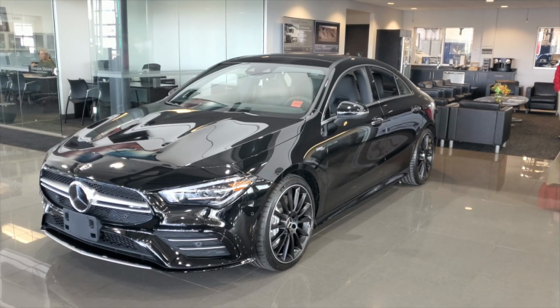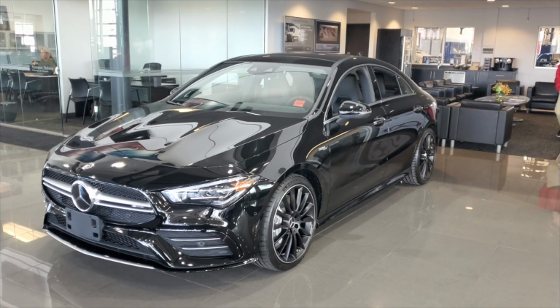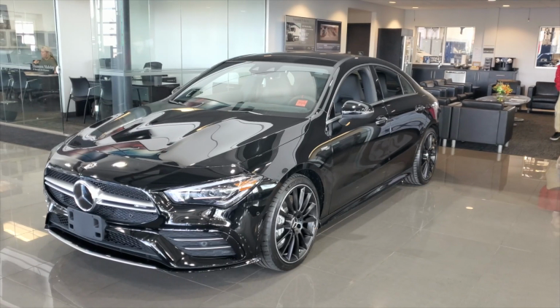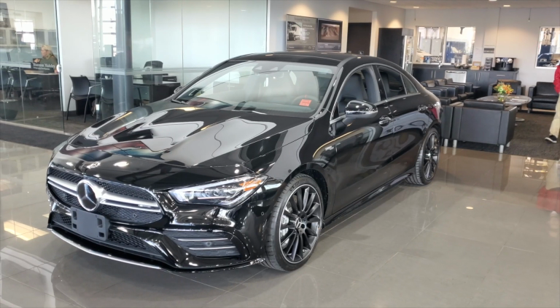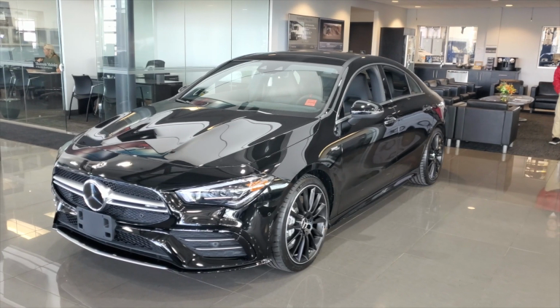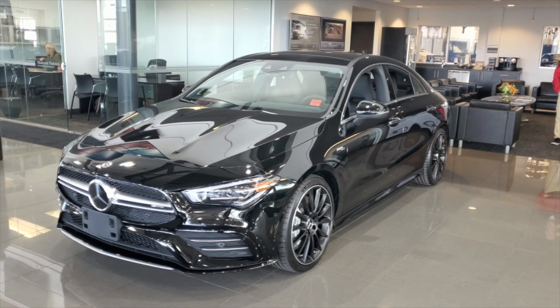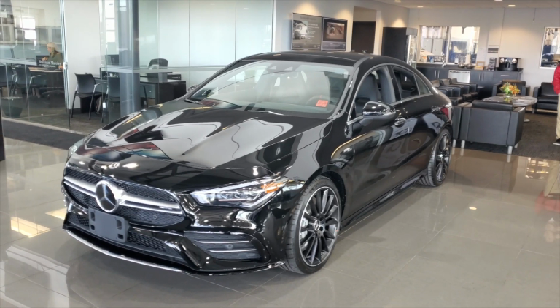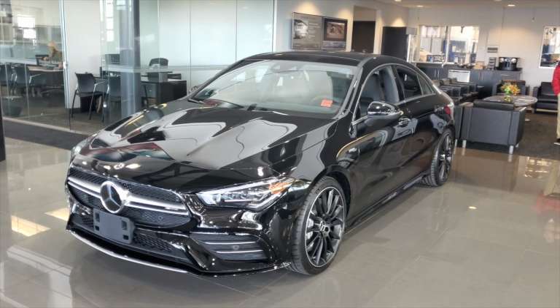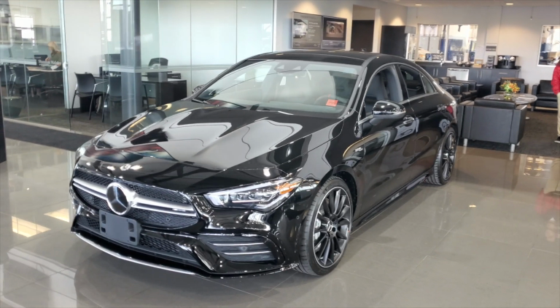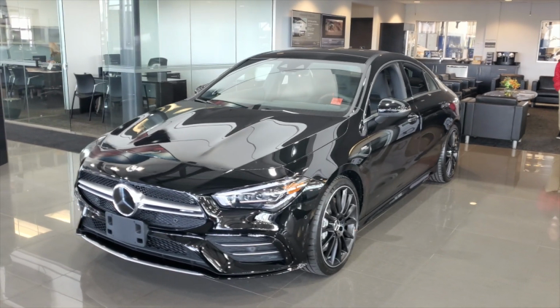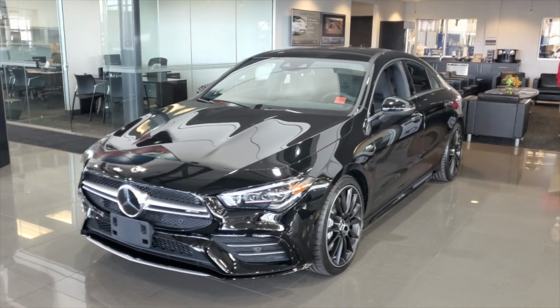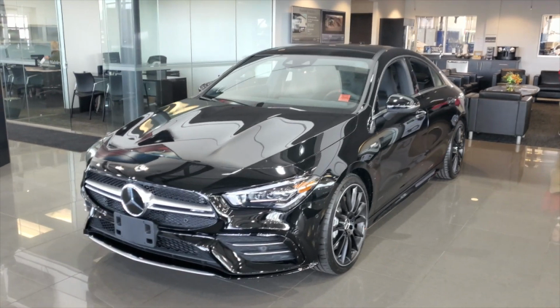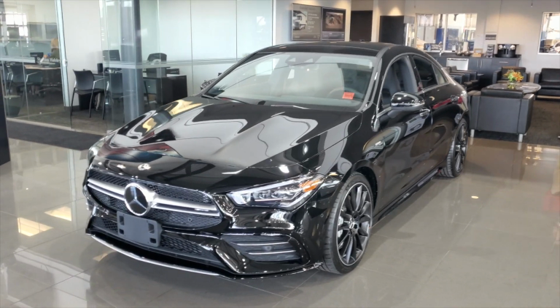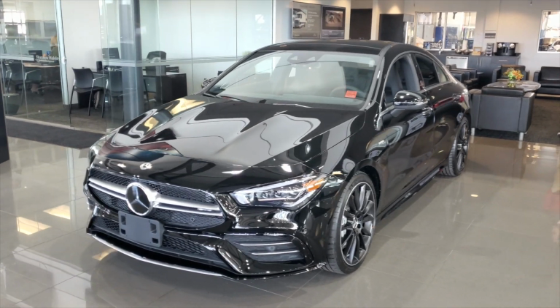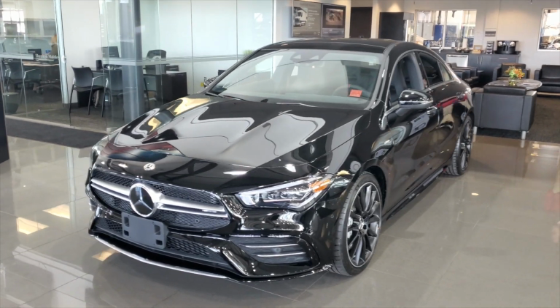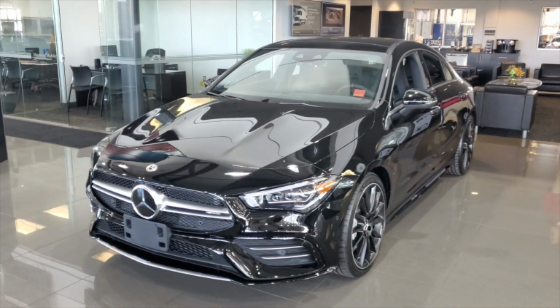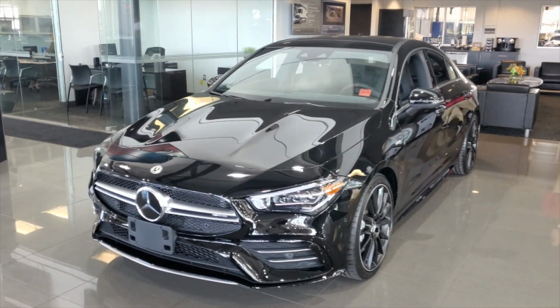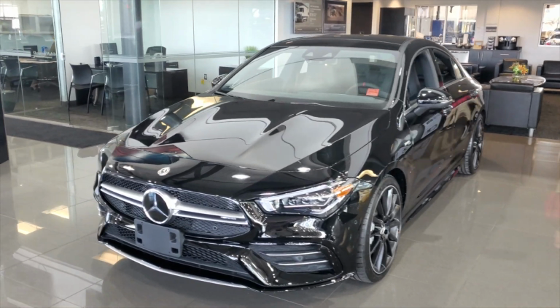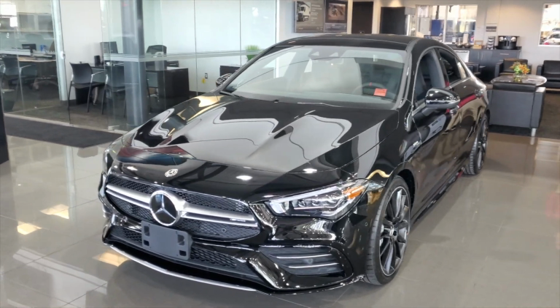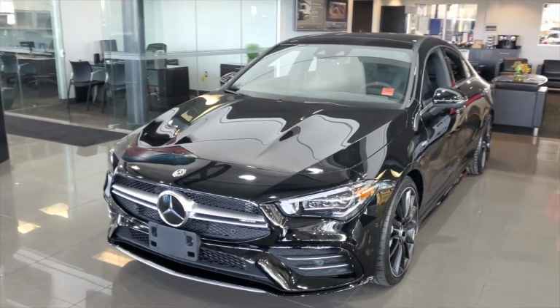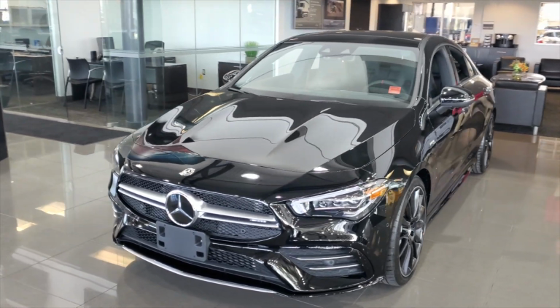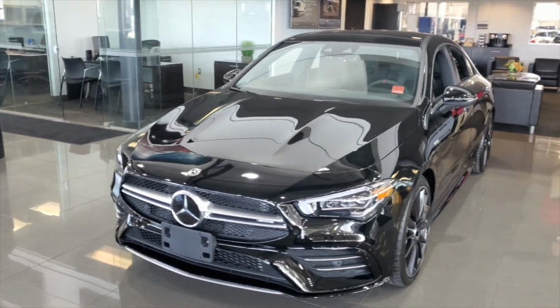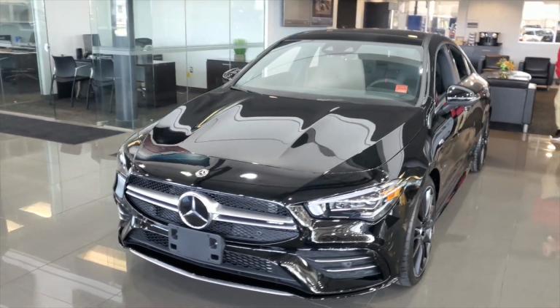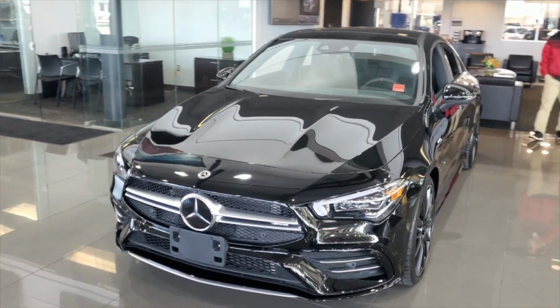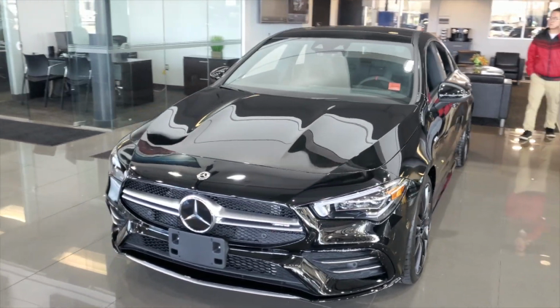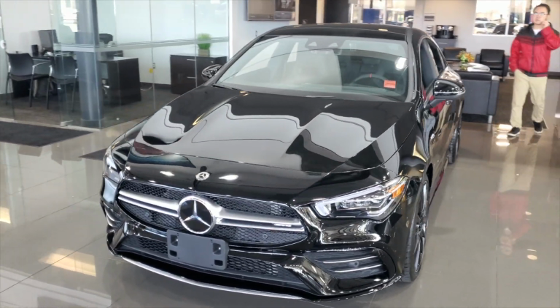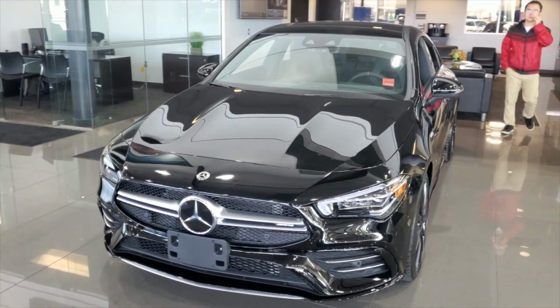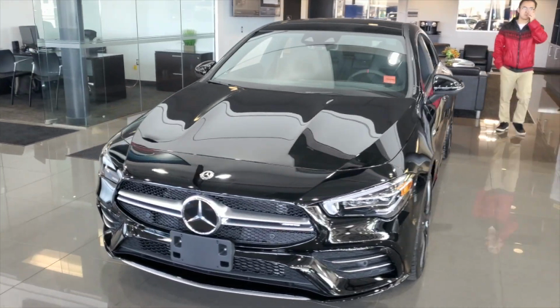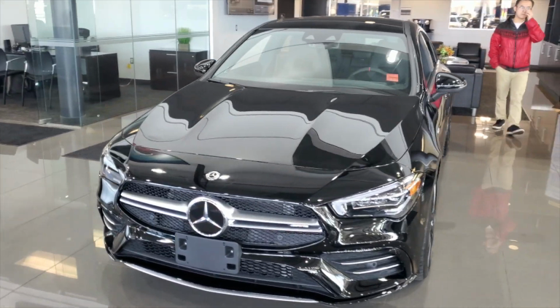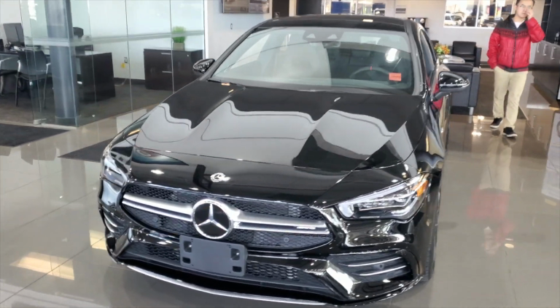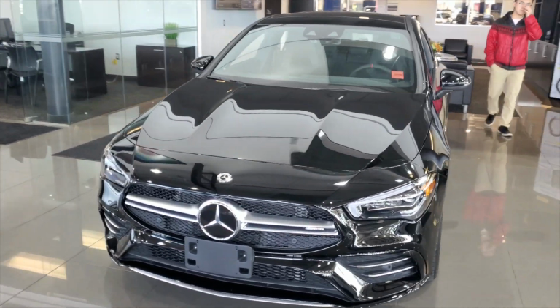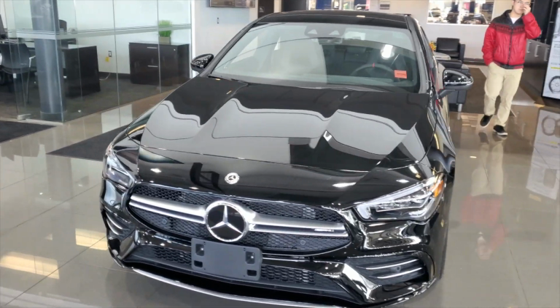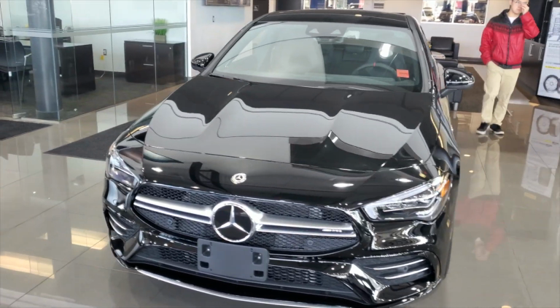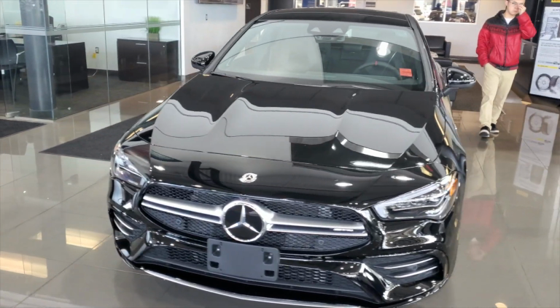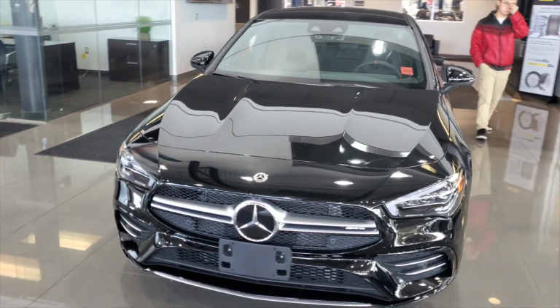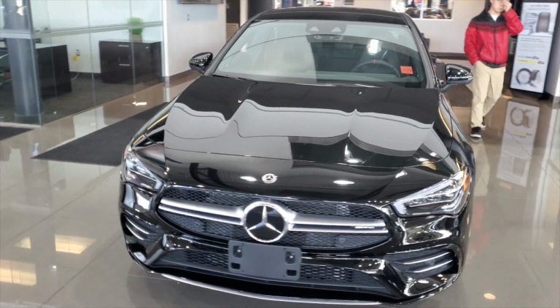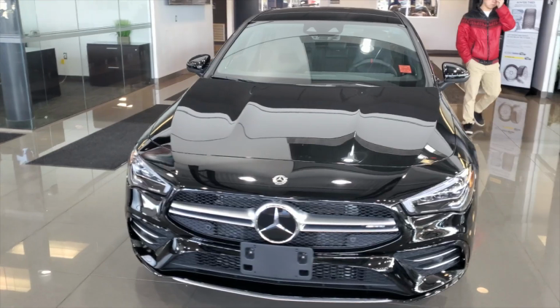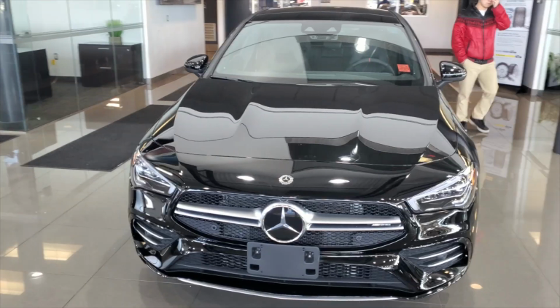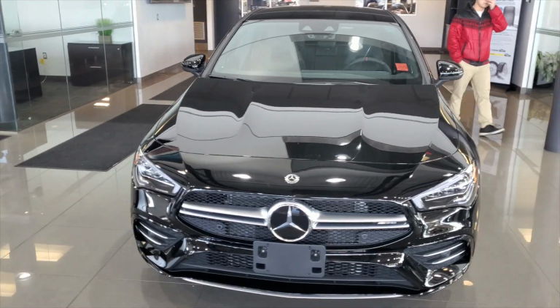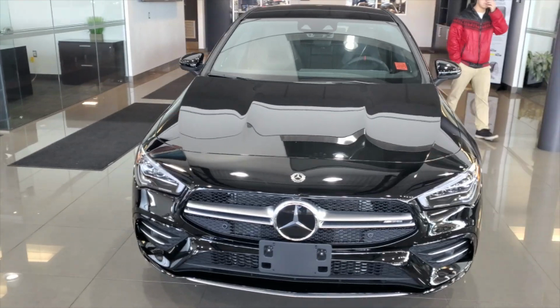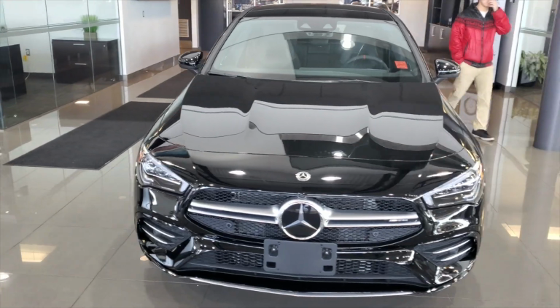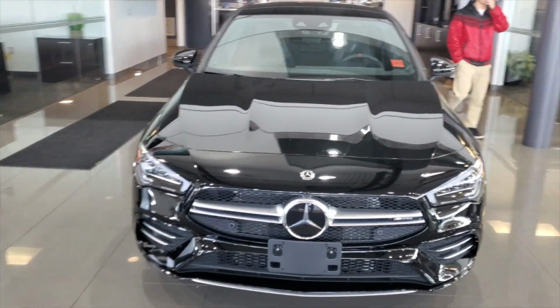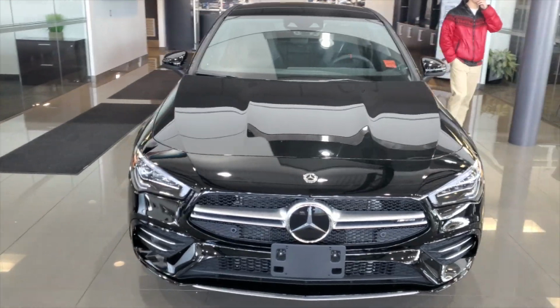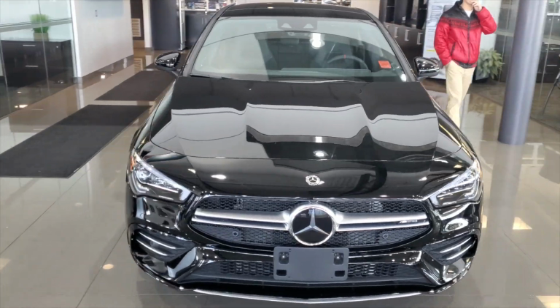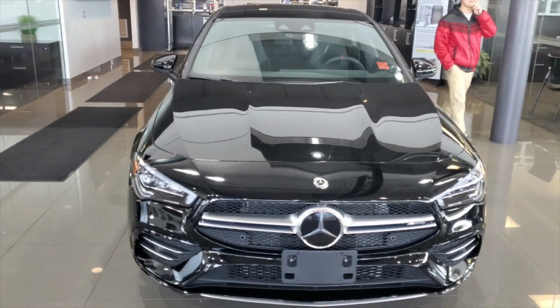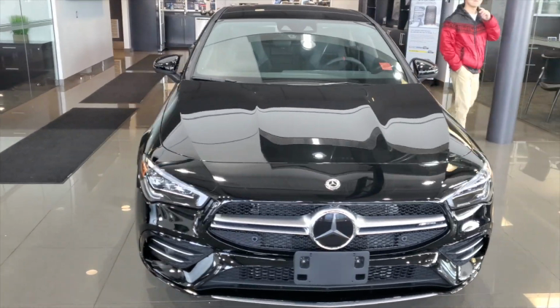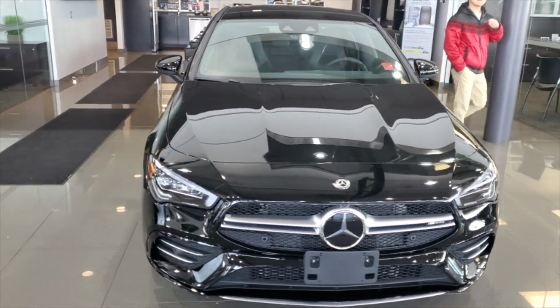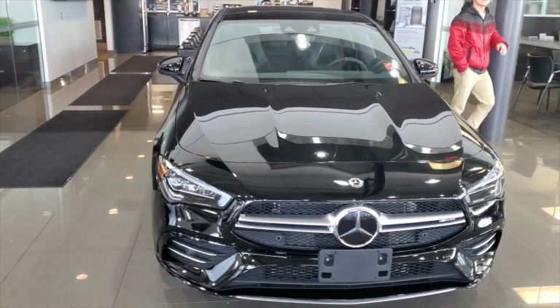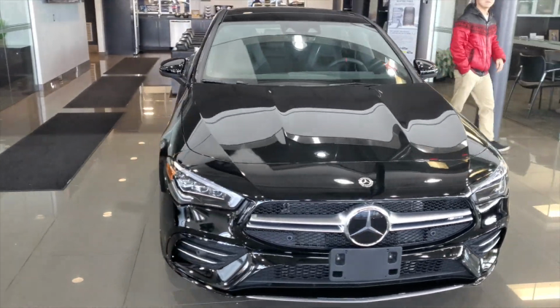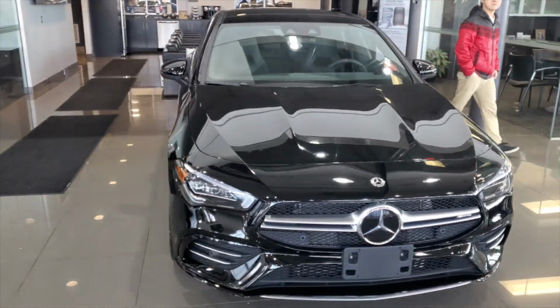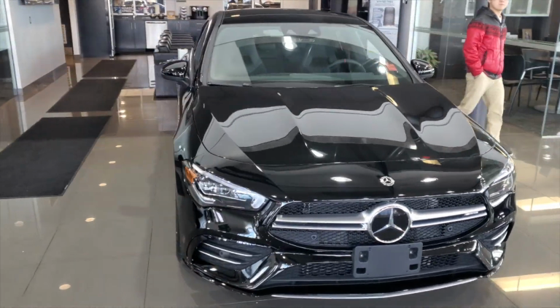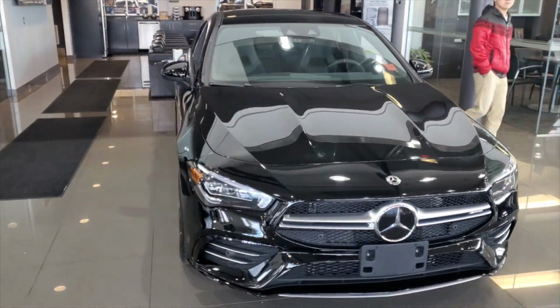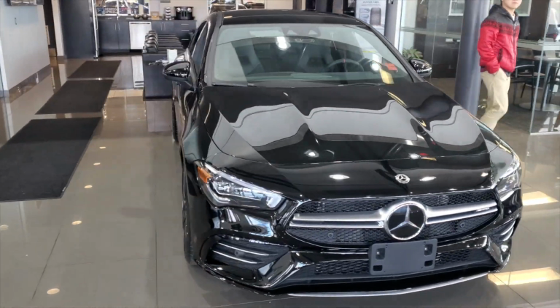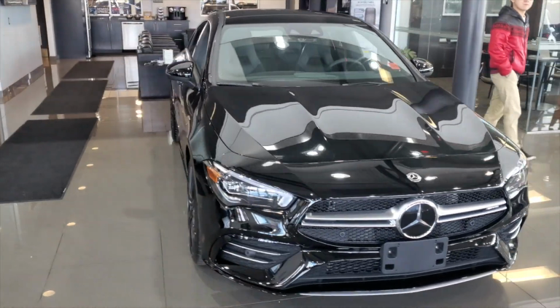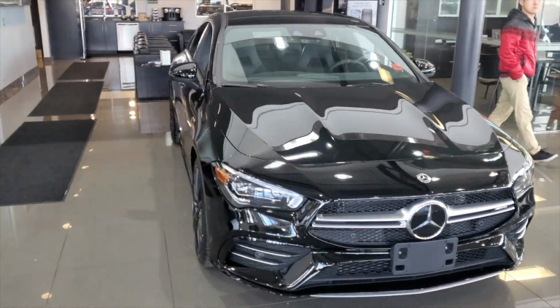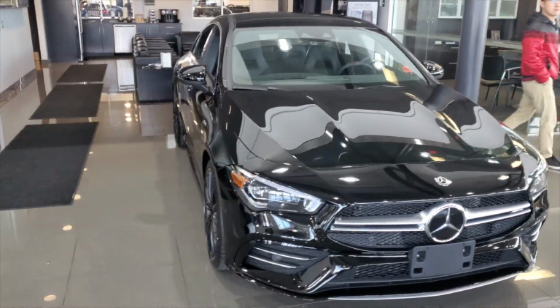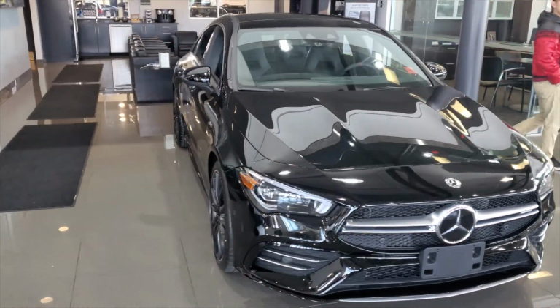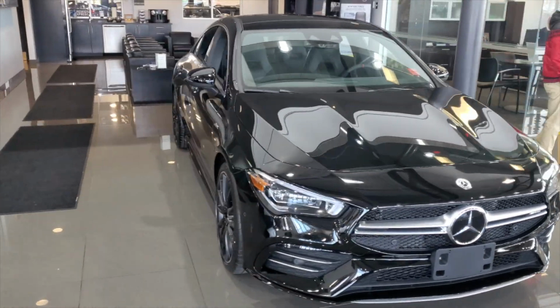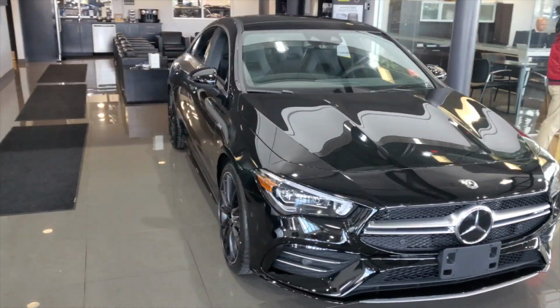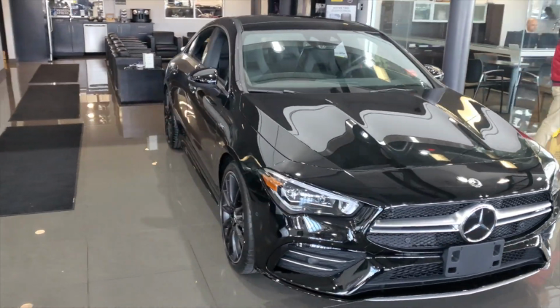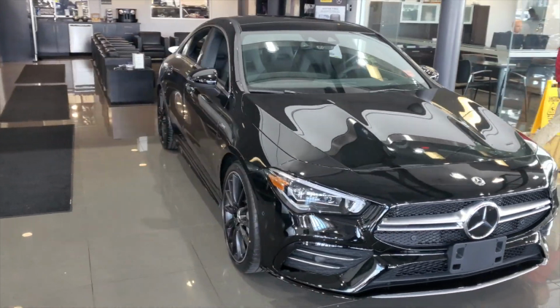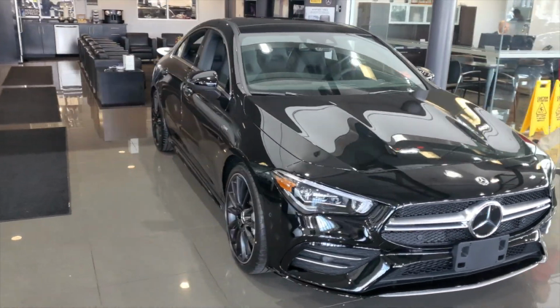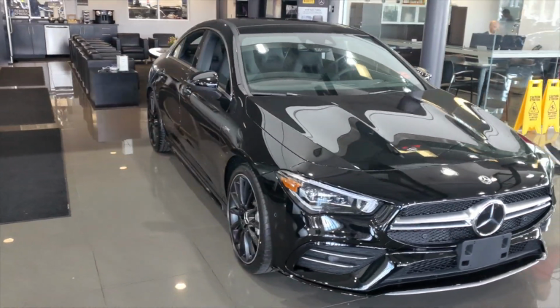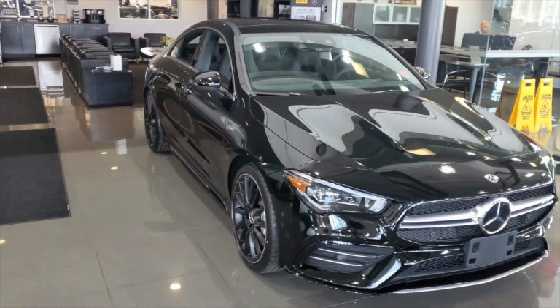Tony Yang here with Mercedes-Benz Lennon, and today I want to take a closer look at our 2020 CLA 35 AMG 4MATIC.